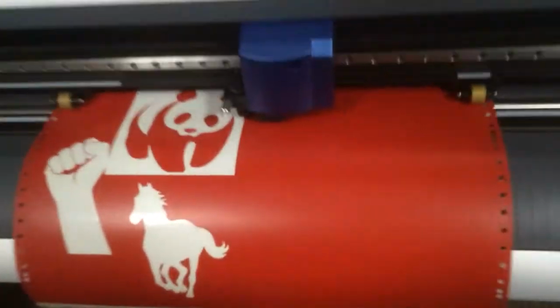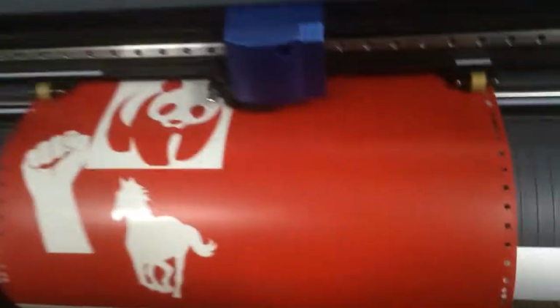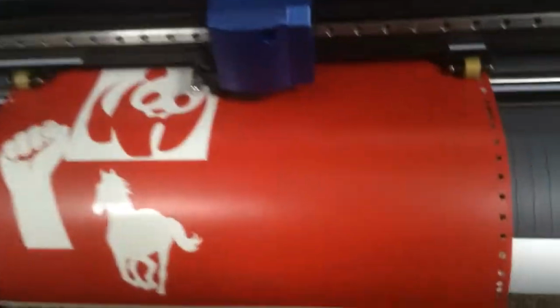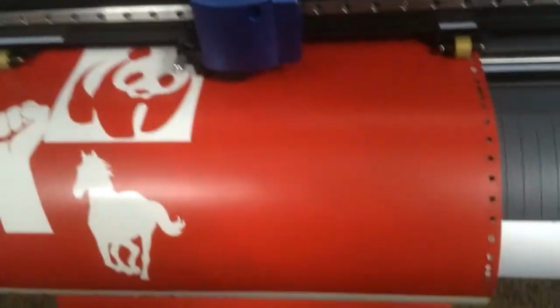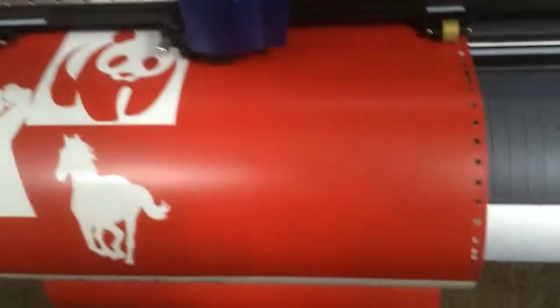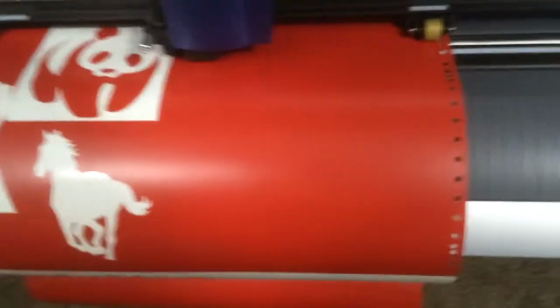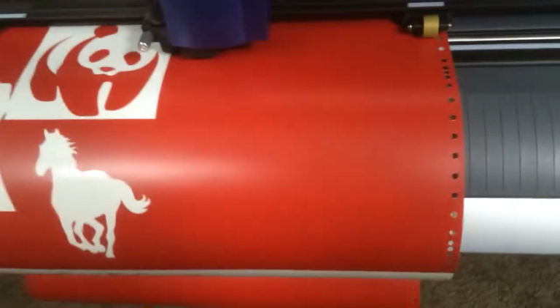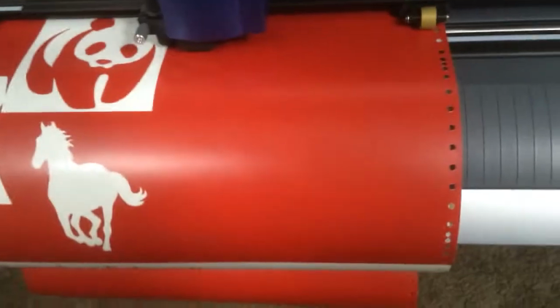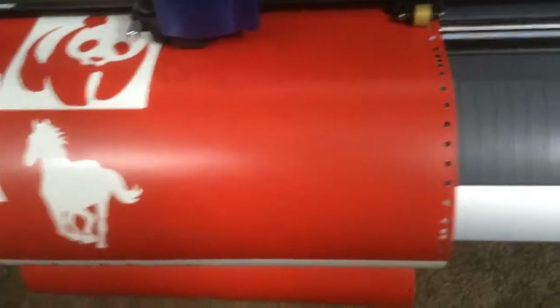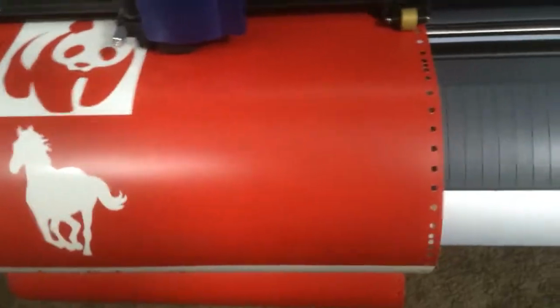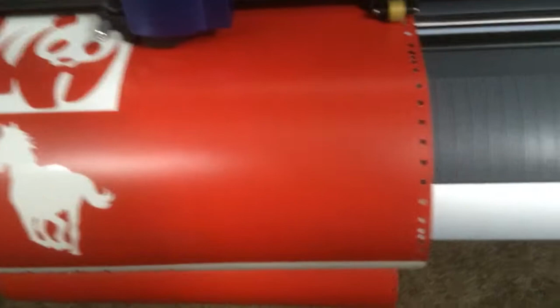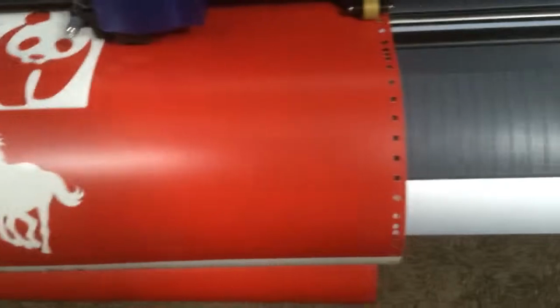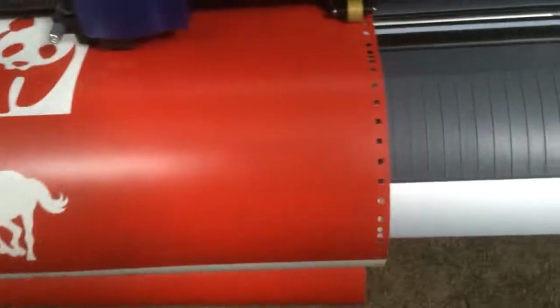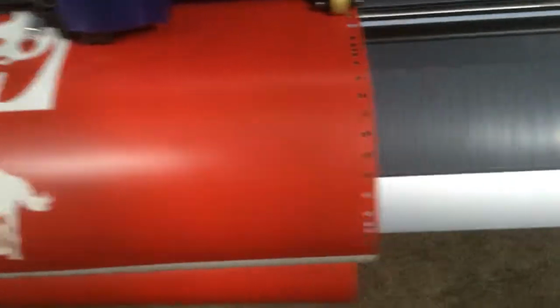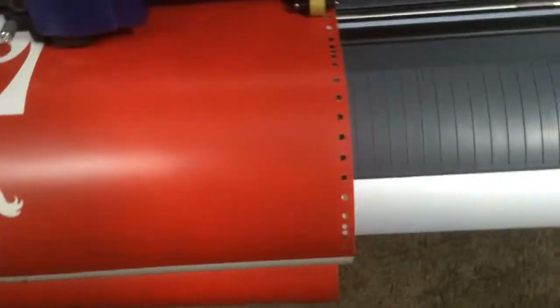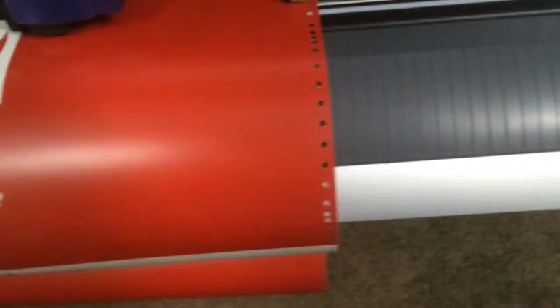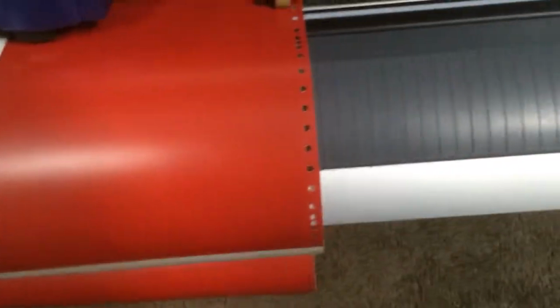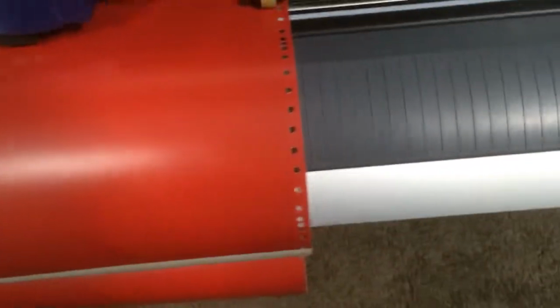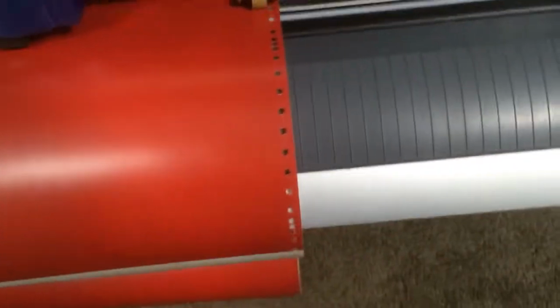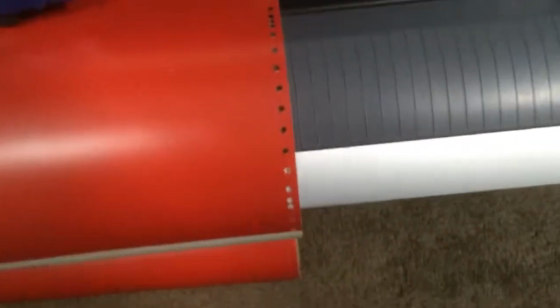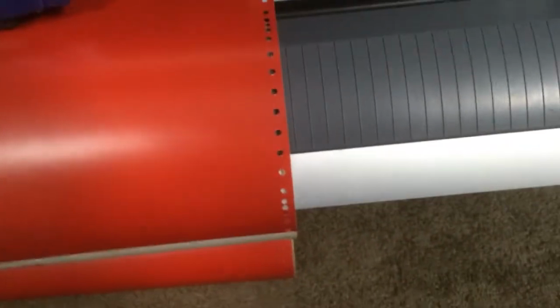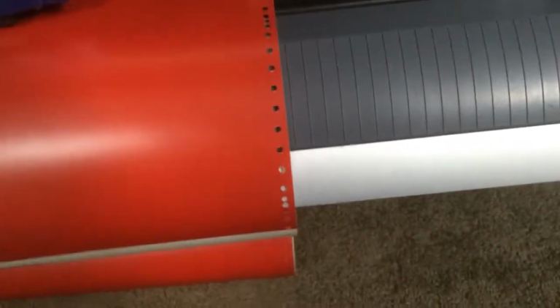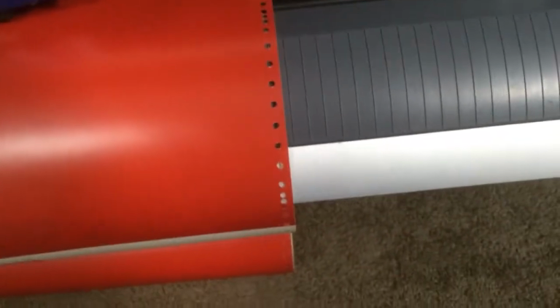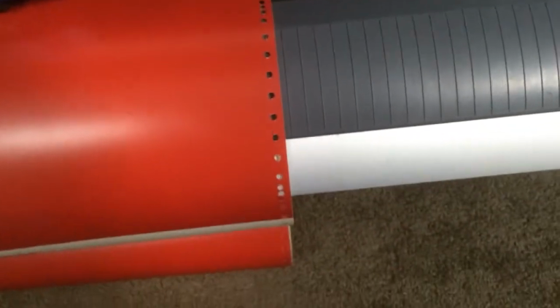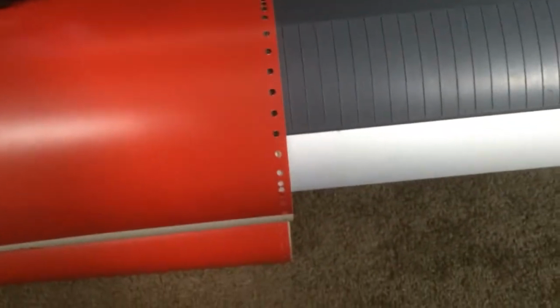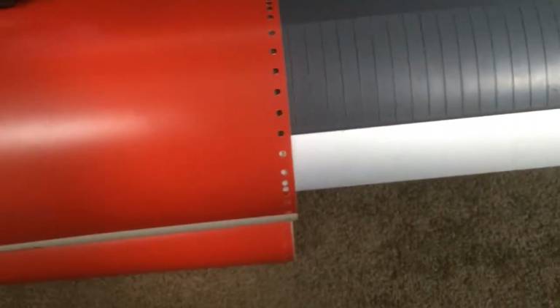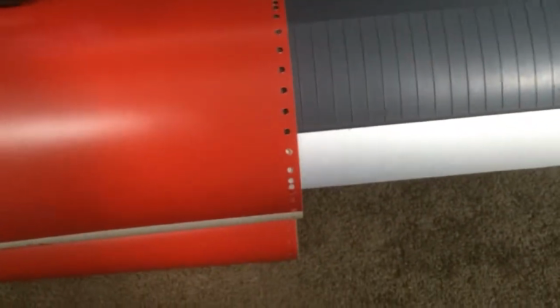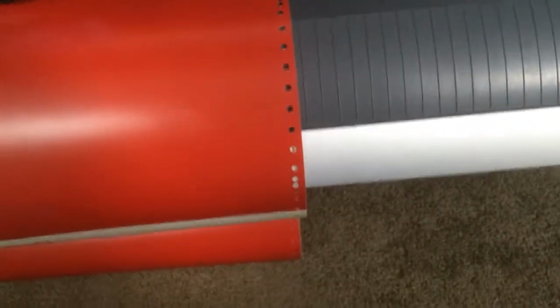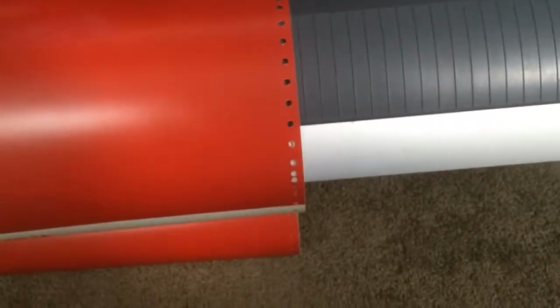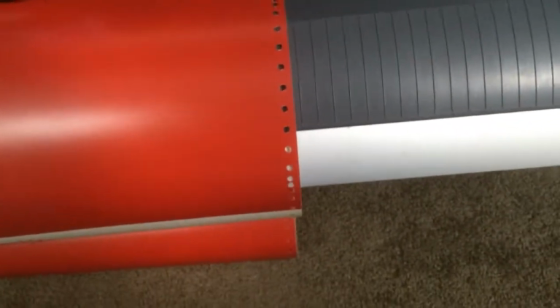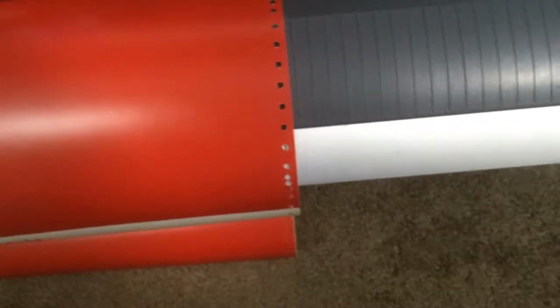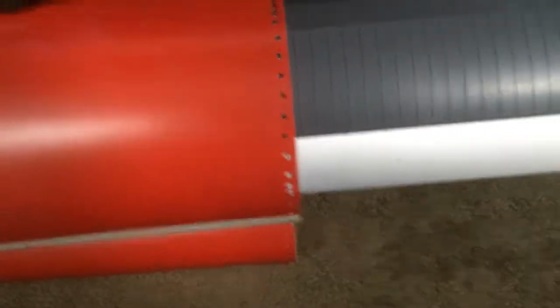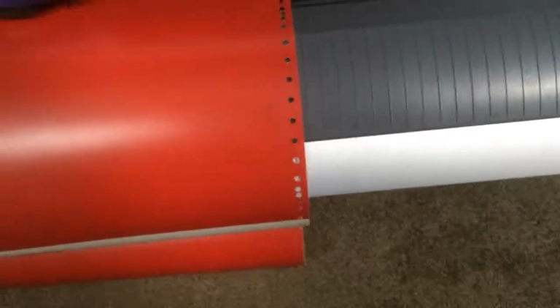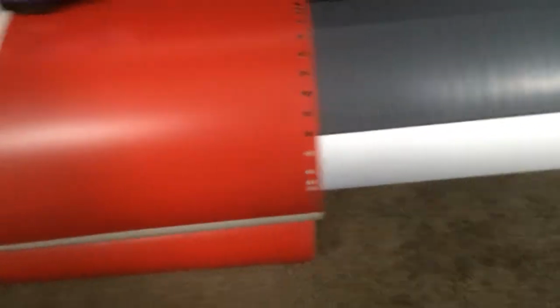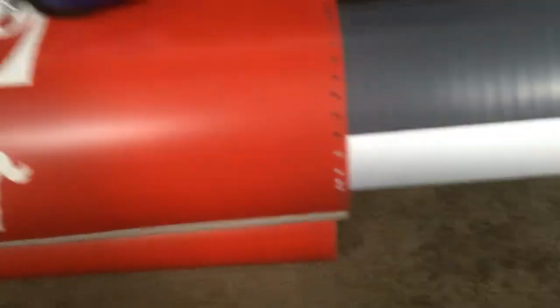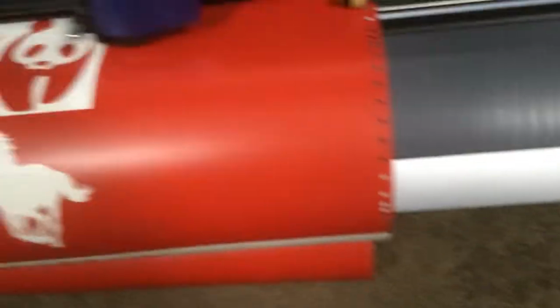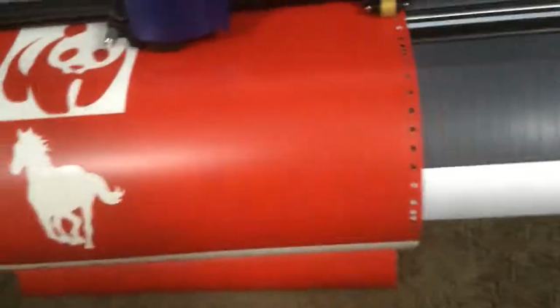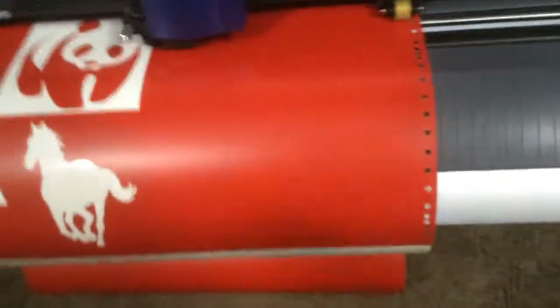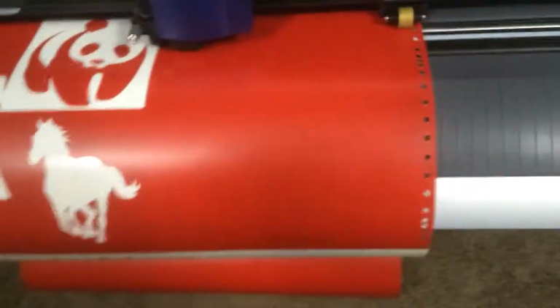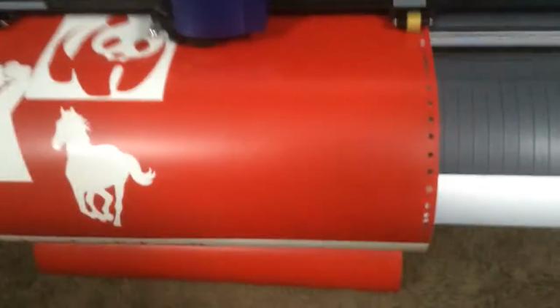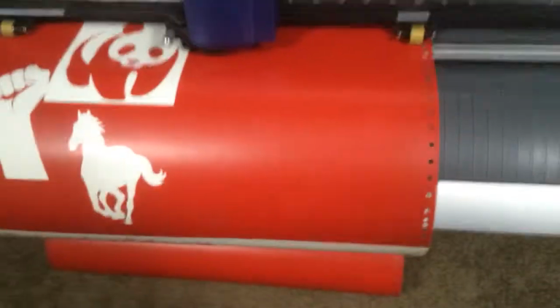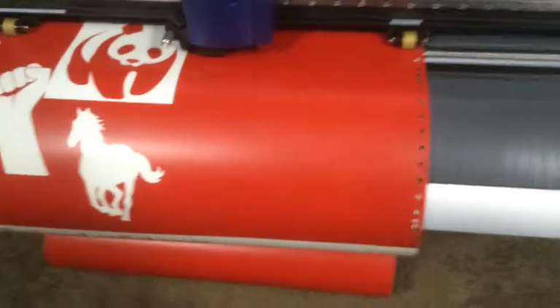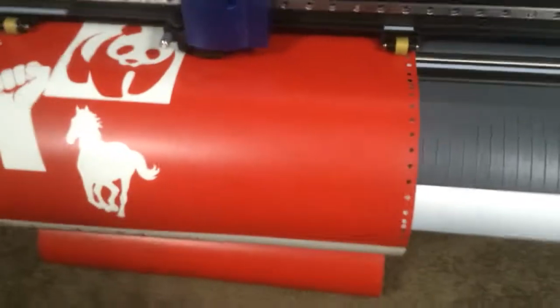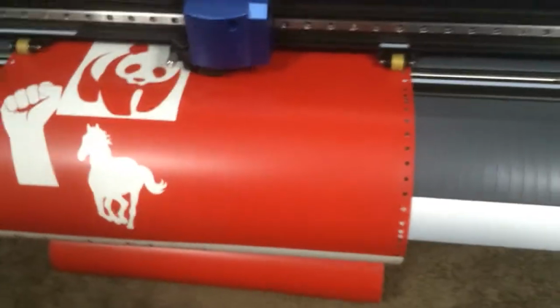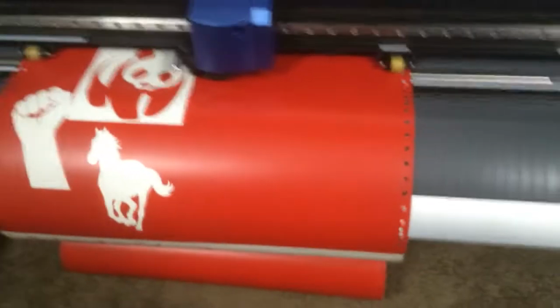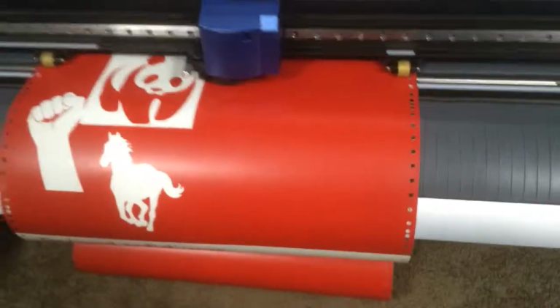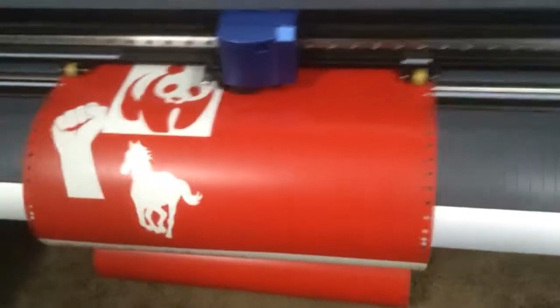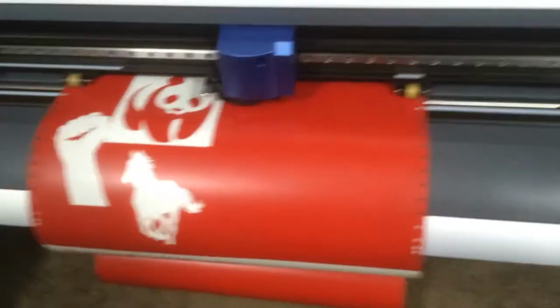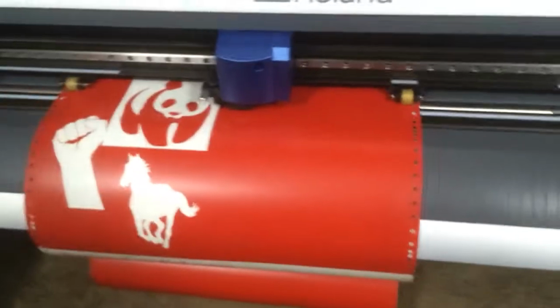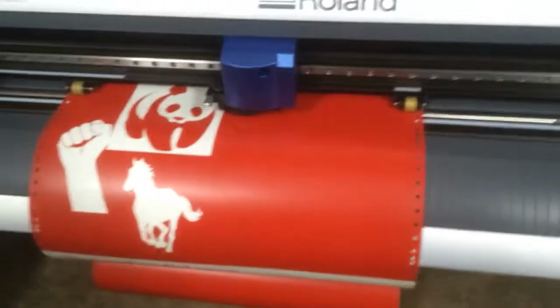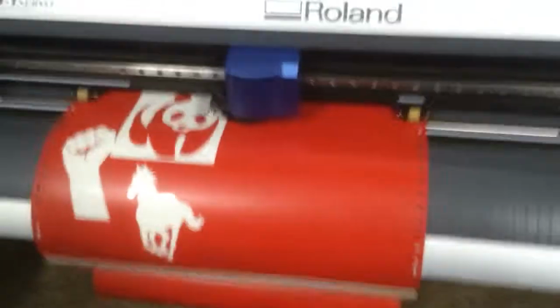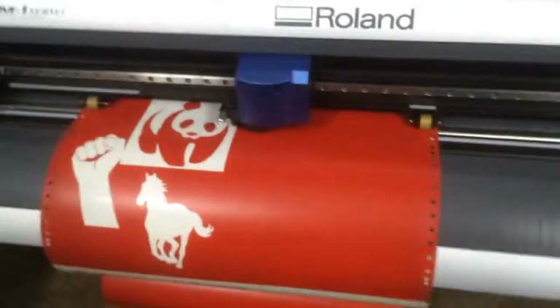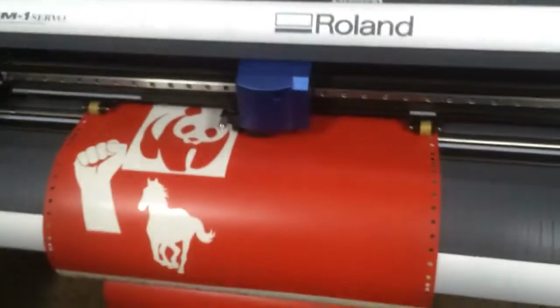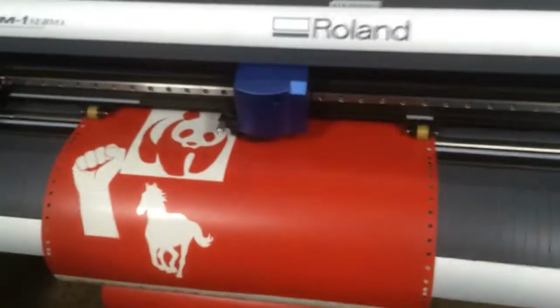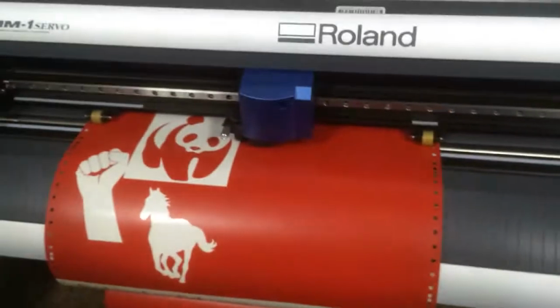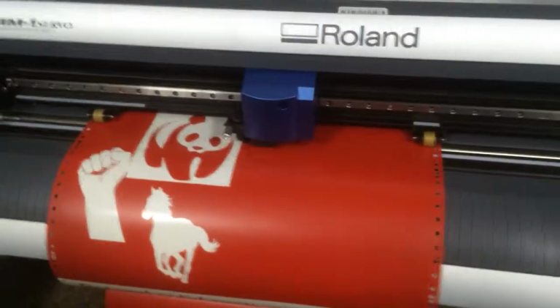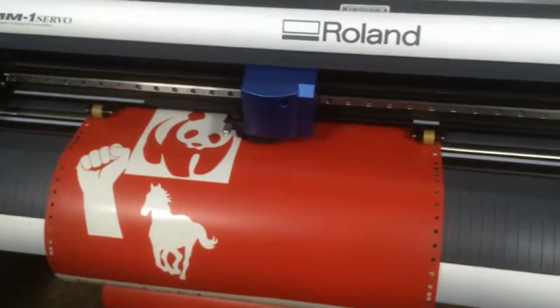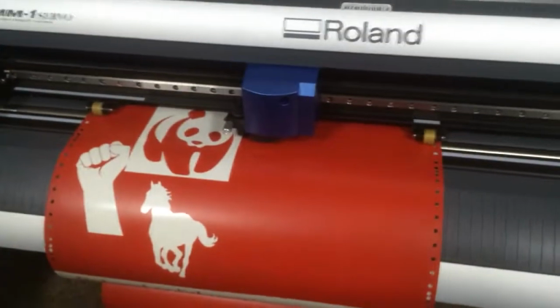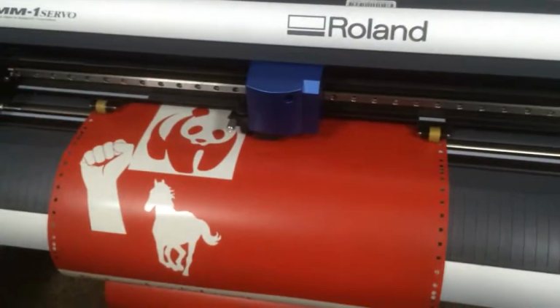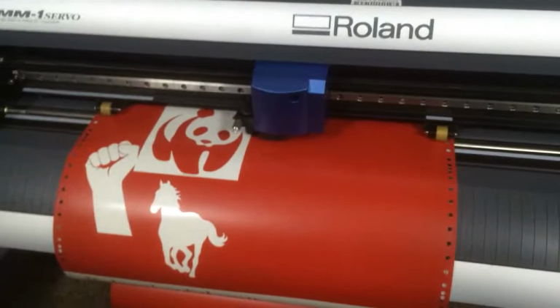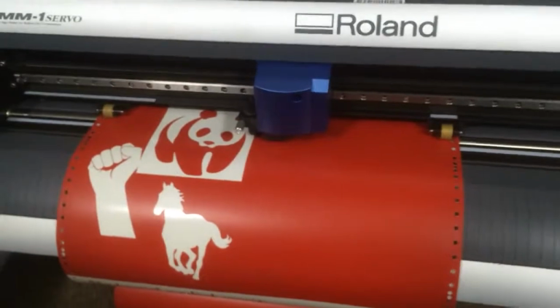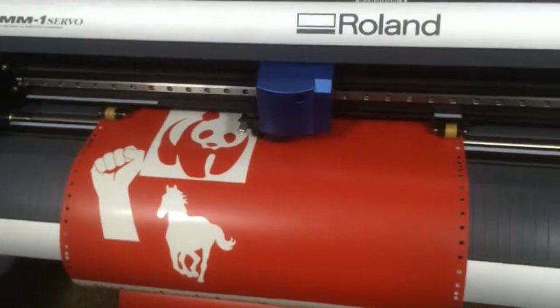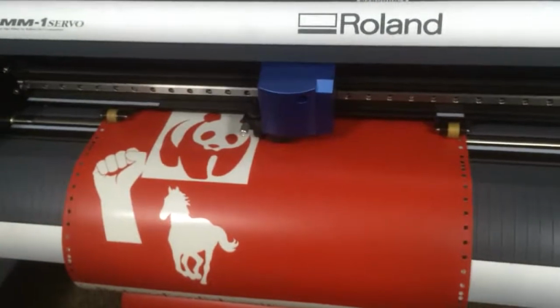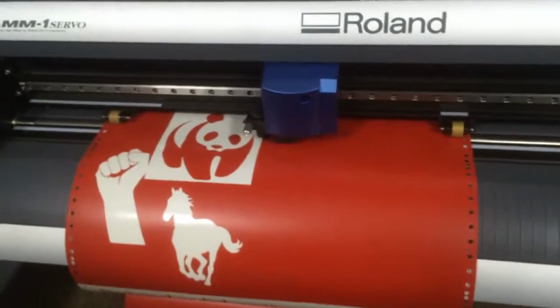So this is the test for a vinyl cutter. We're done, thank you for watching.